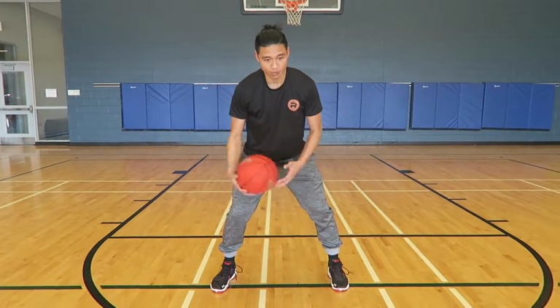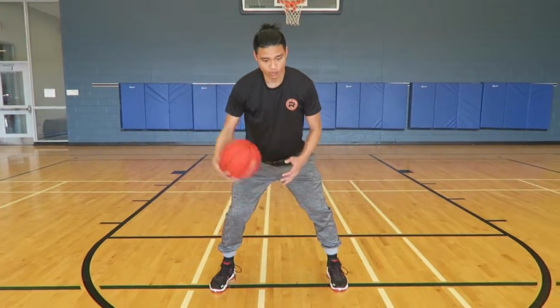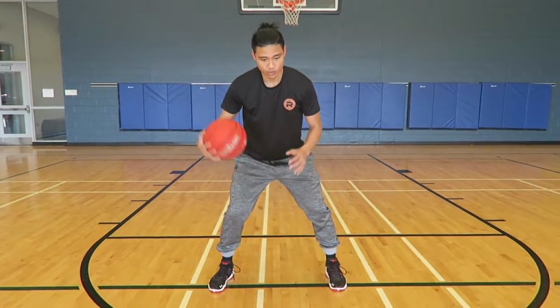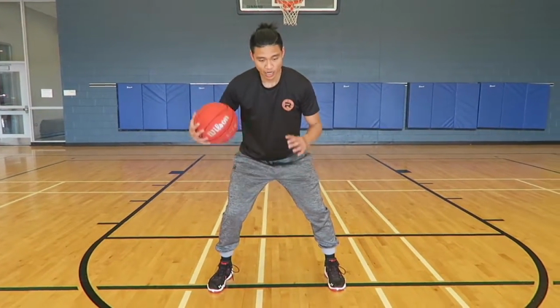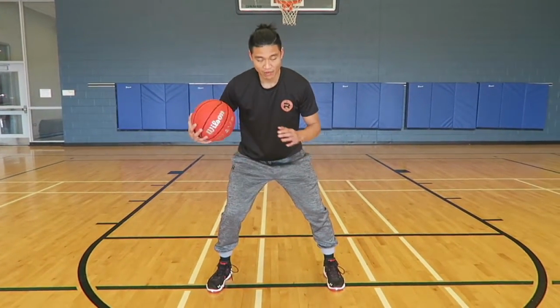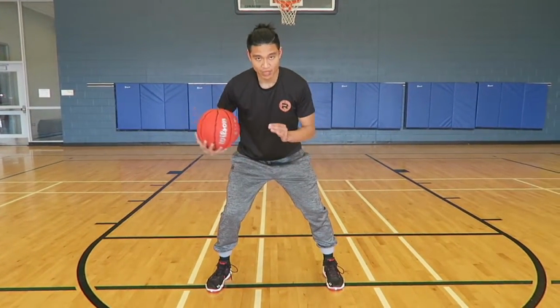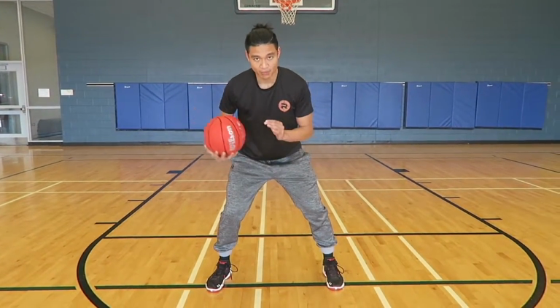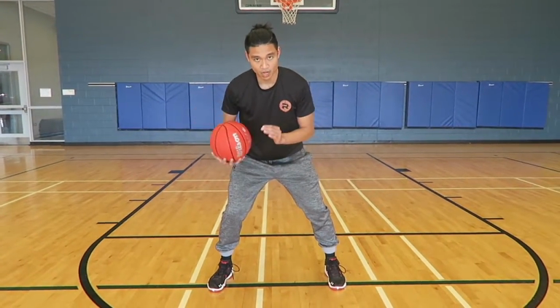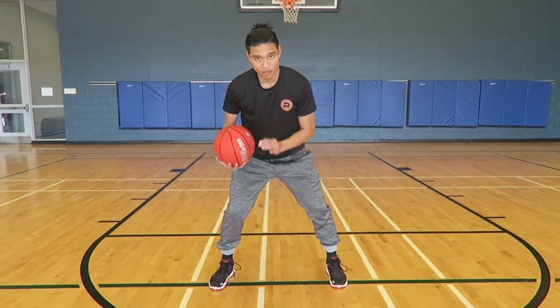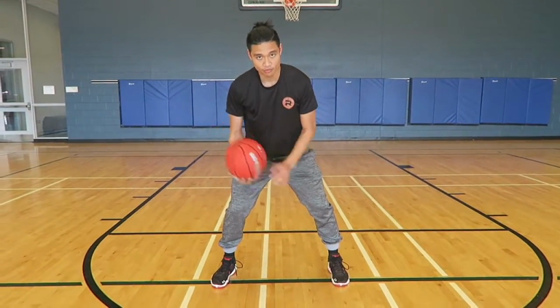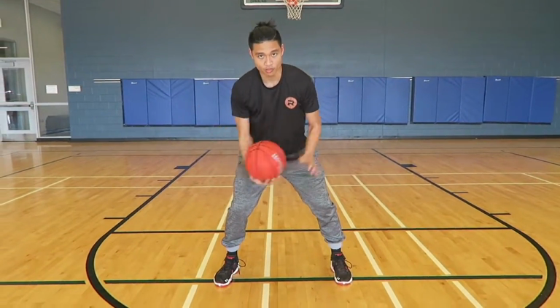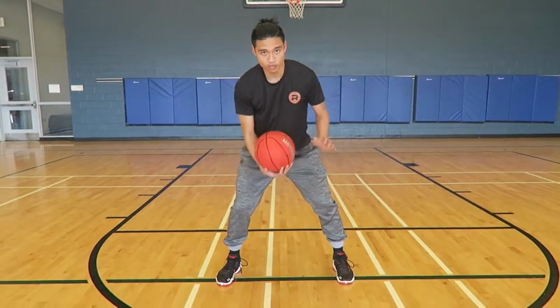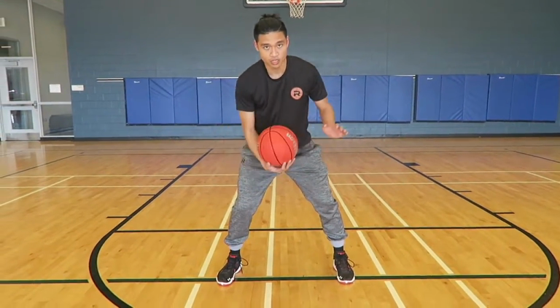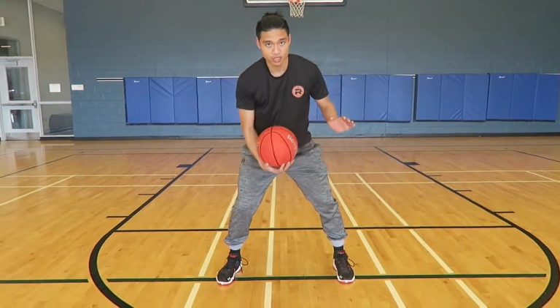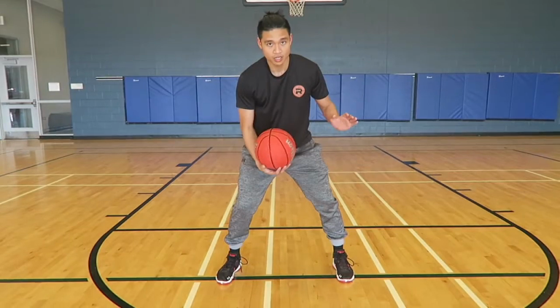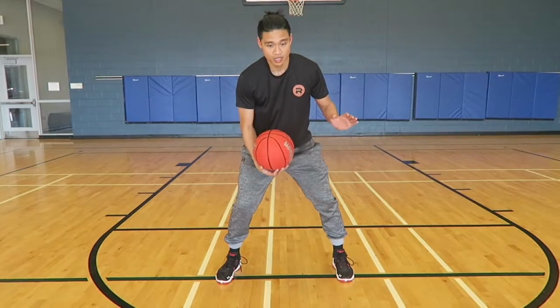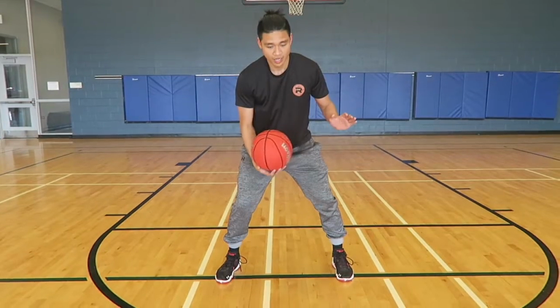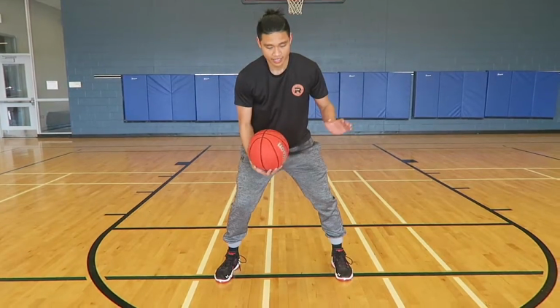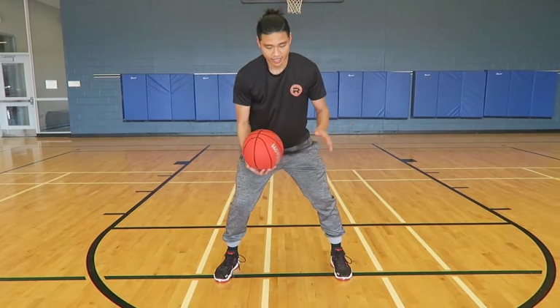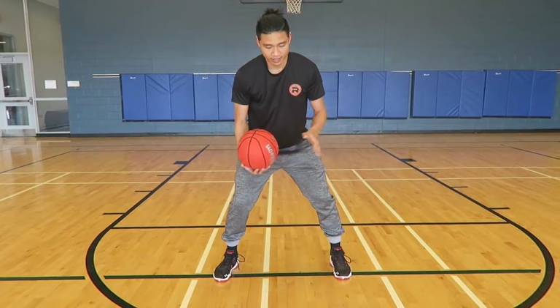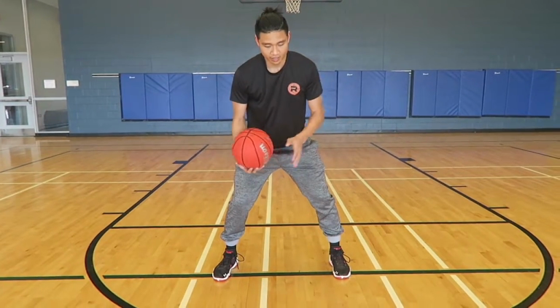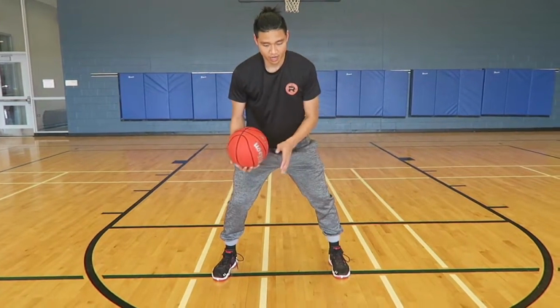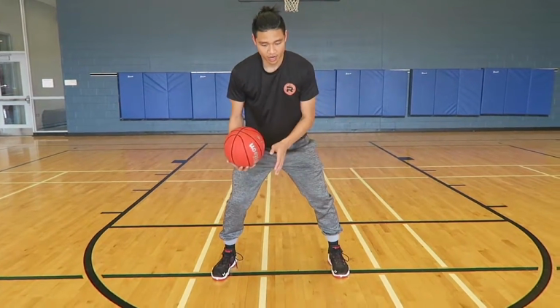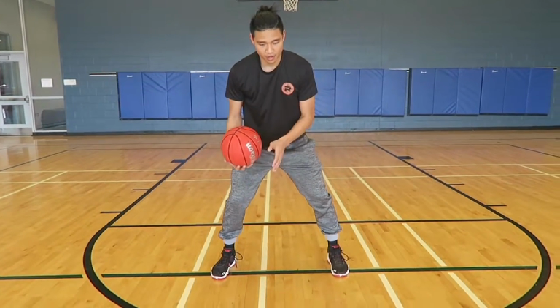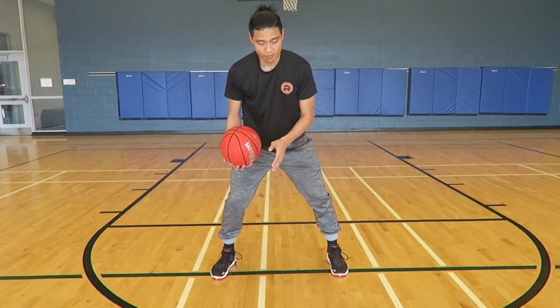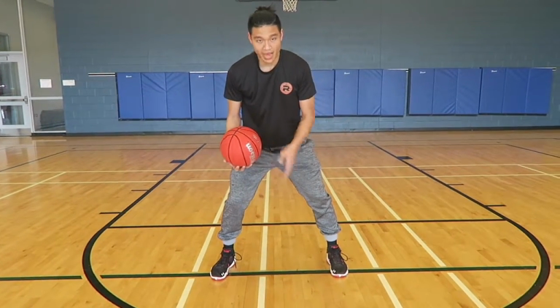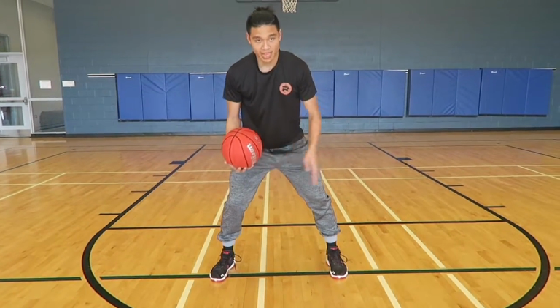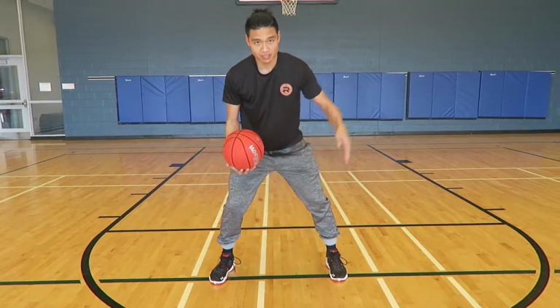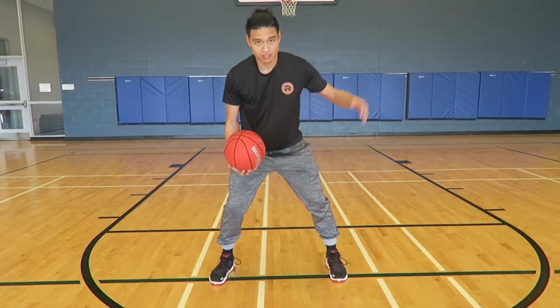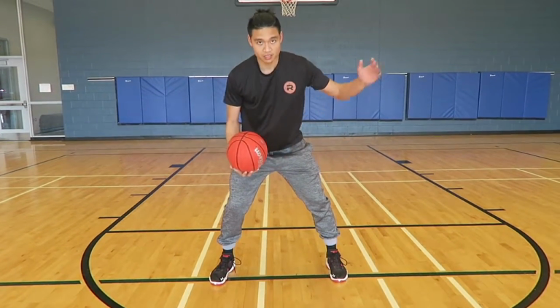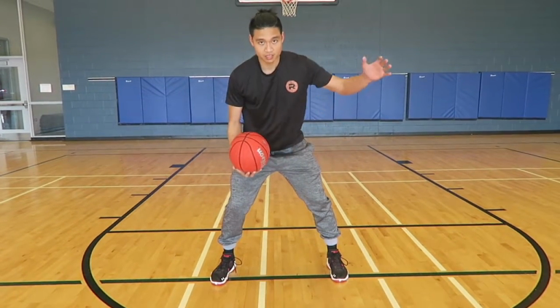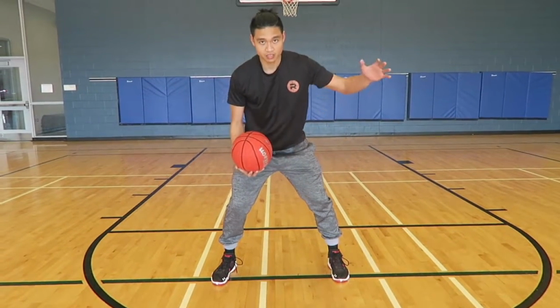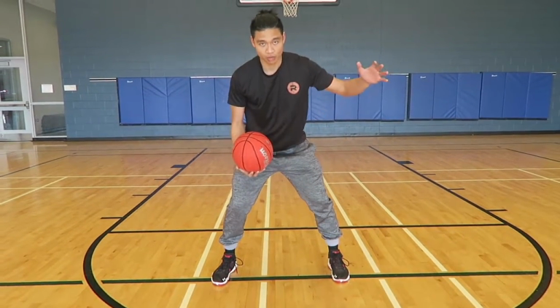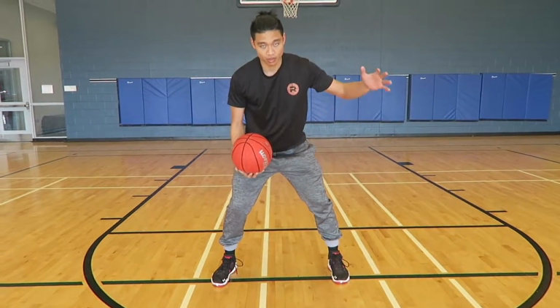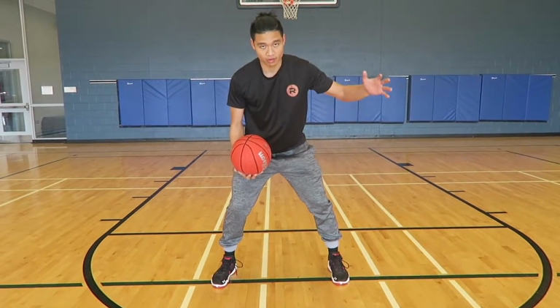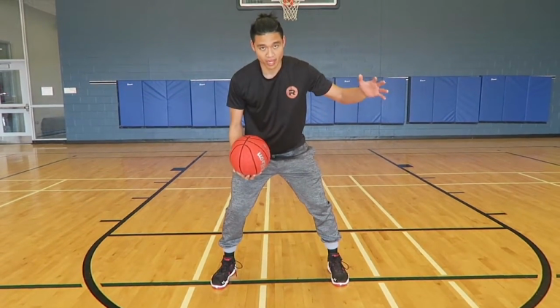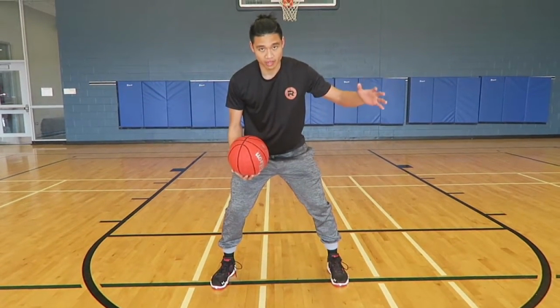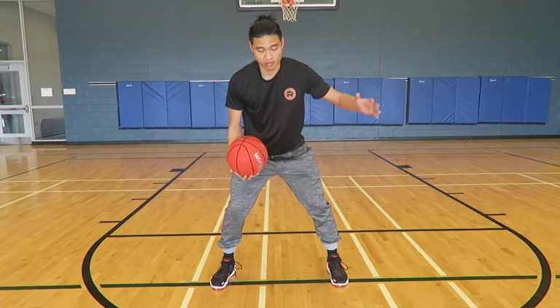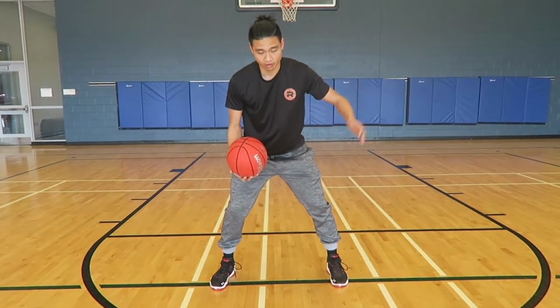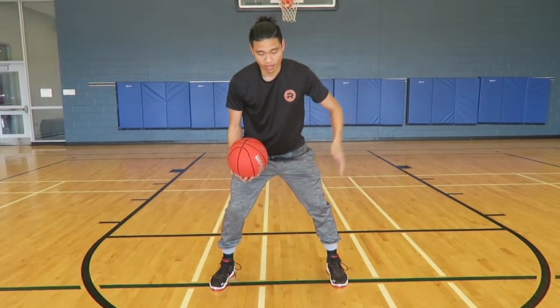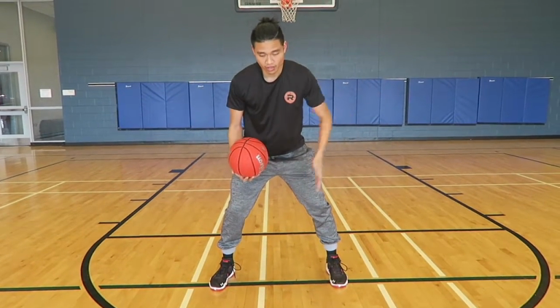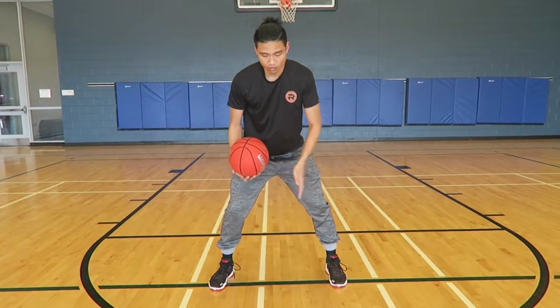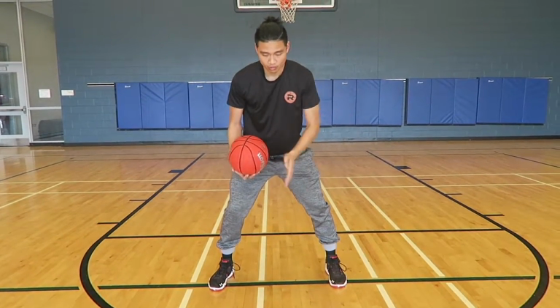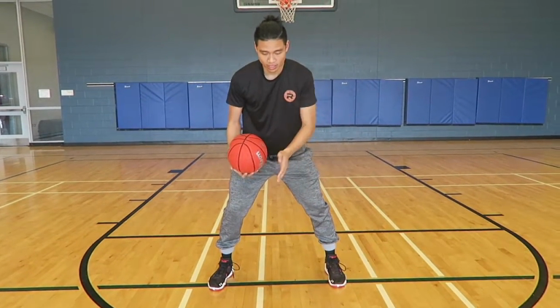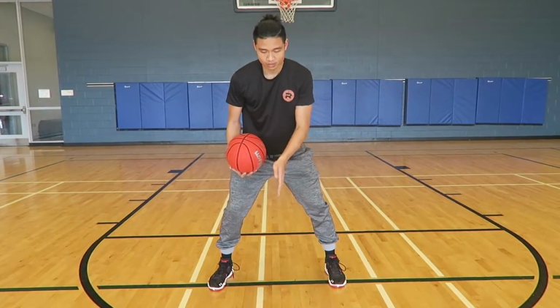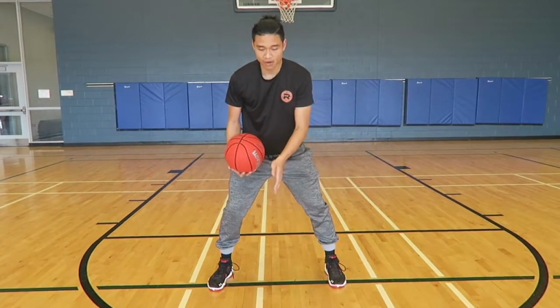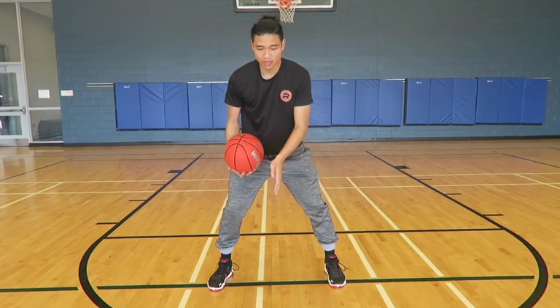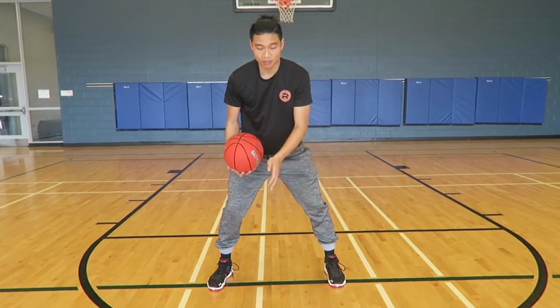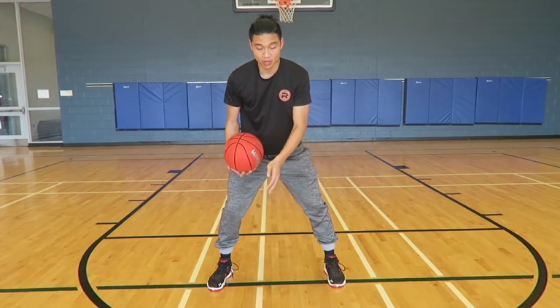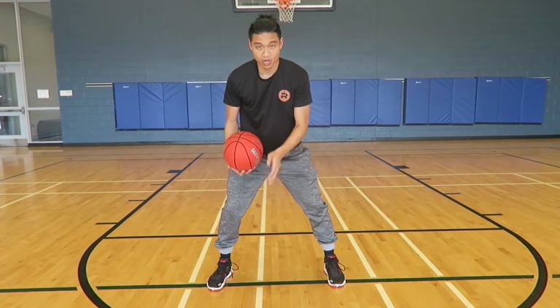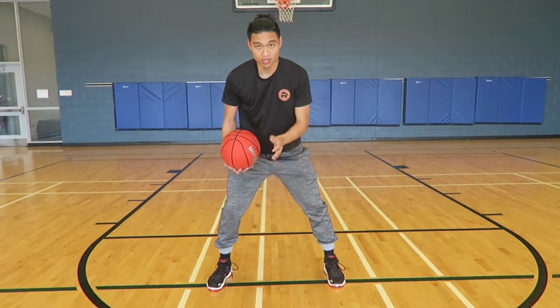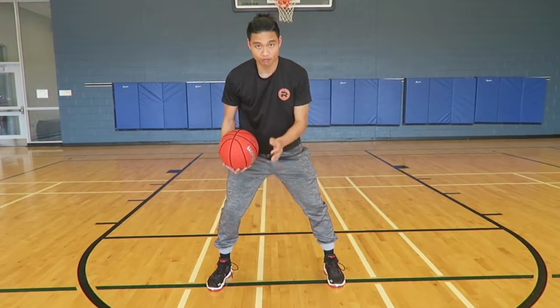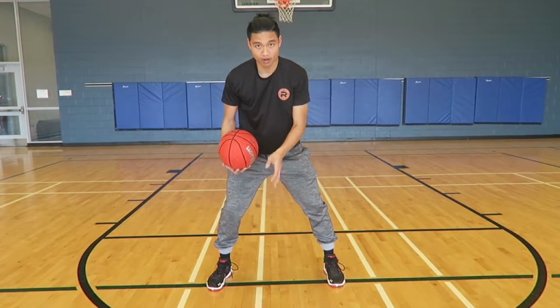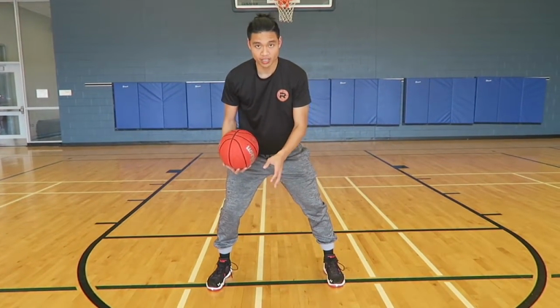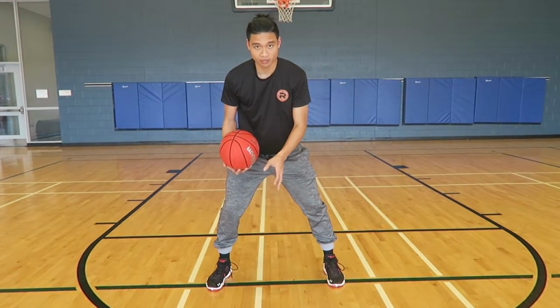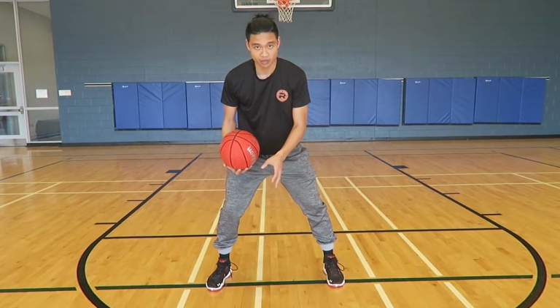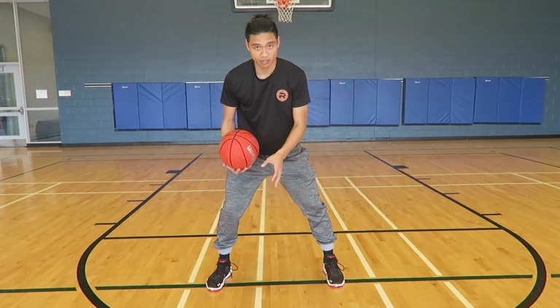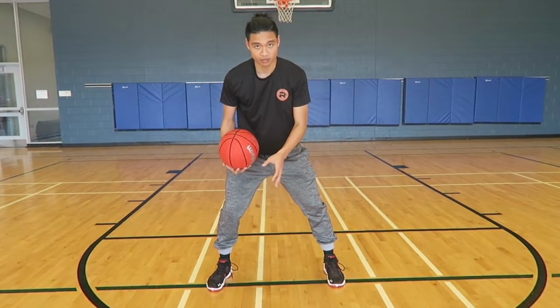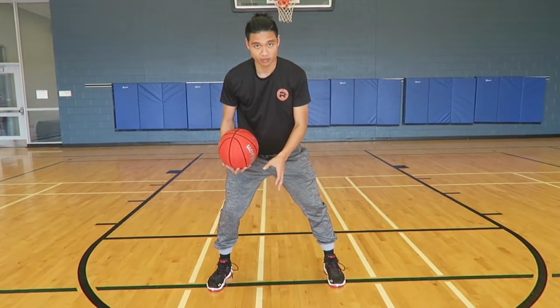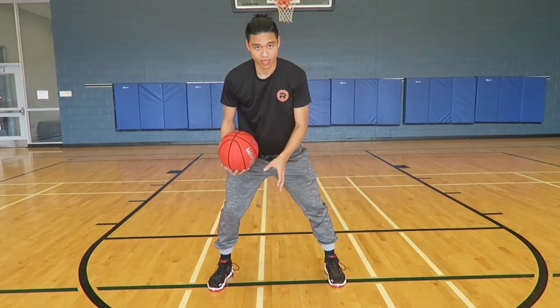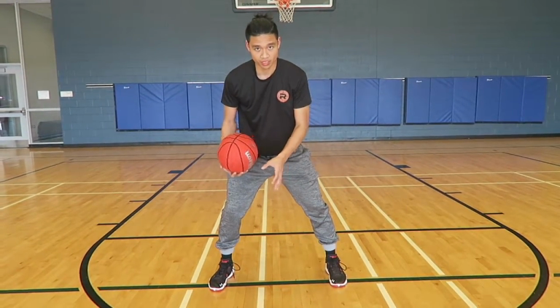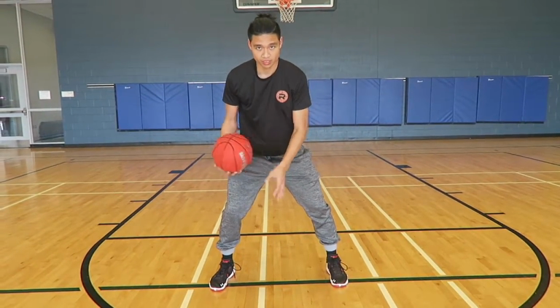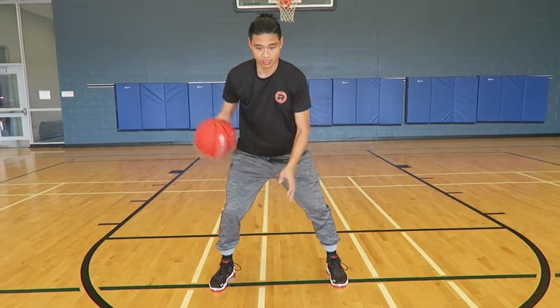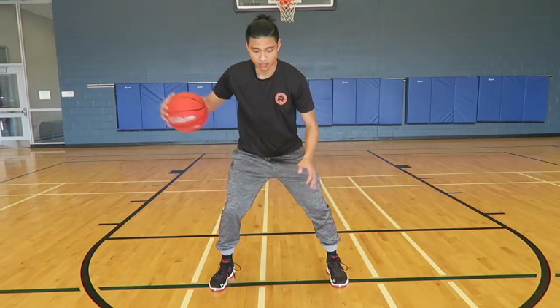We're trying to stop the ball around our hip and knee area. We're going to drive that ball through and get it passed to our other hand. We're trying to drive that ball right in the middle of our bodies here.